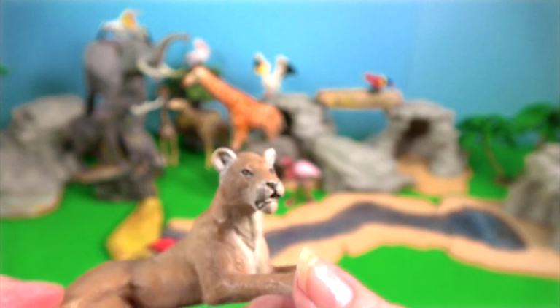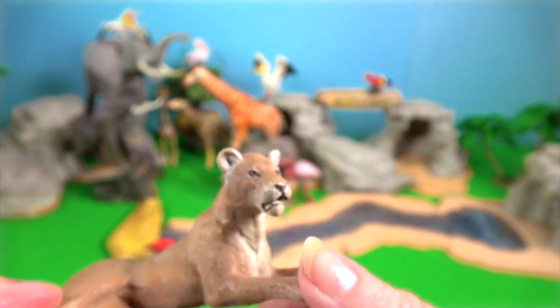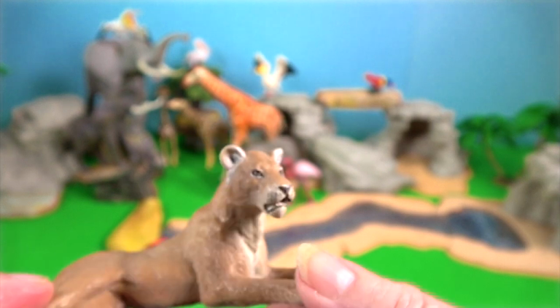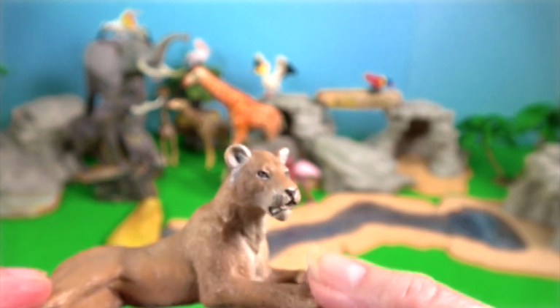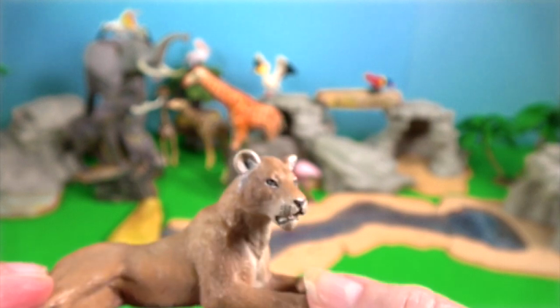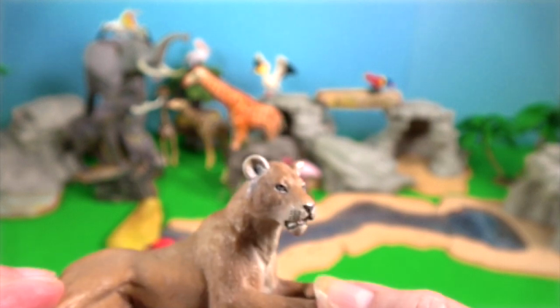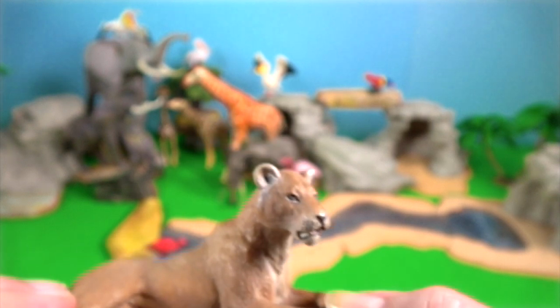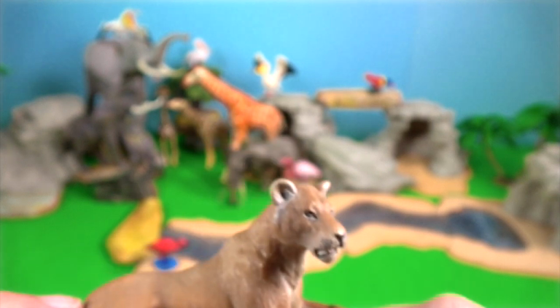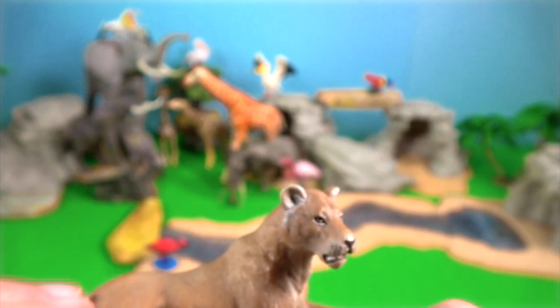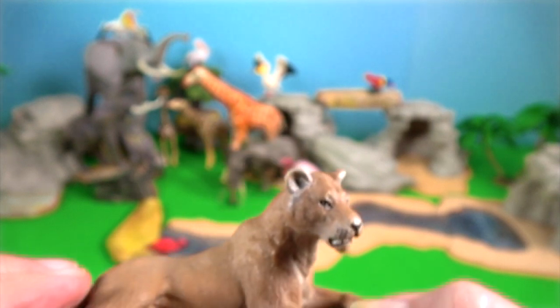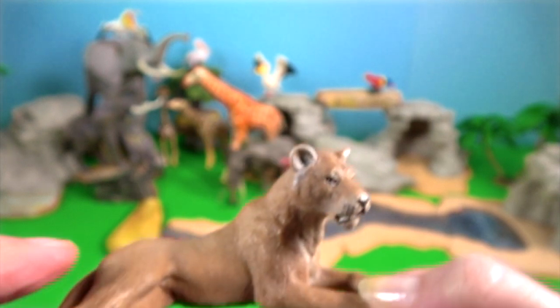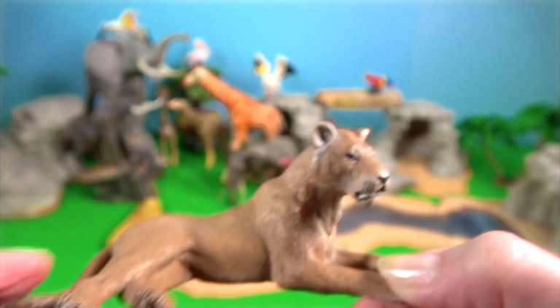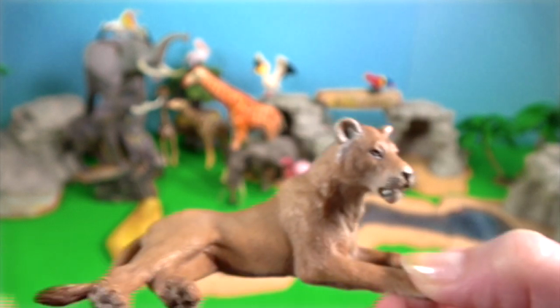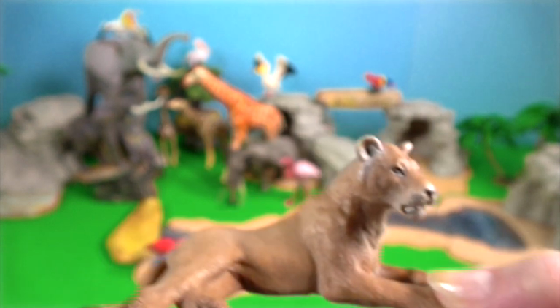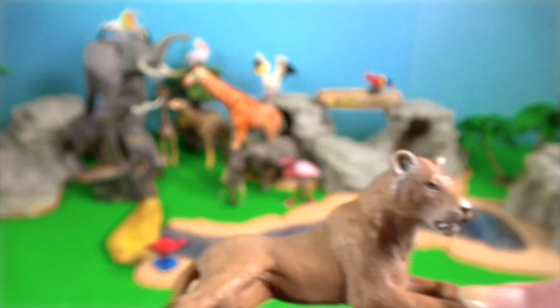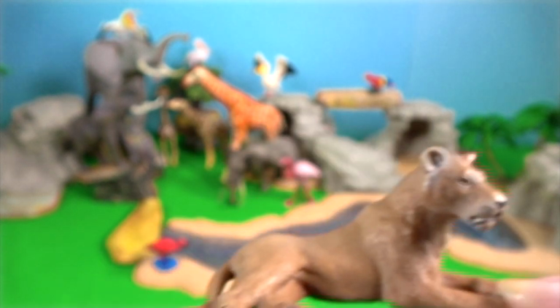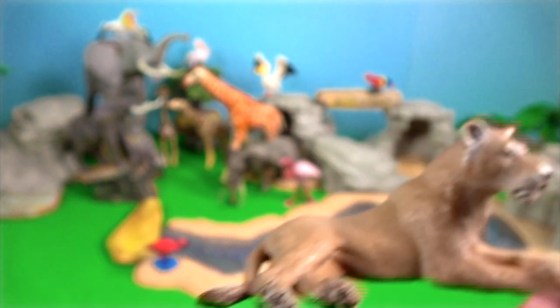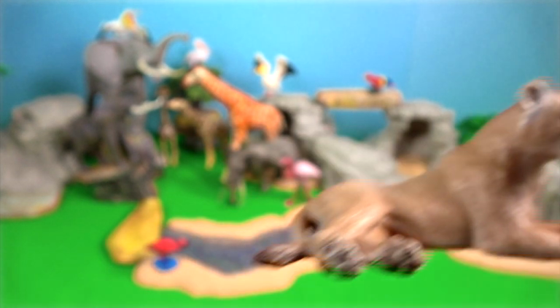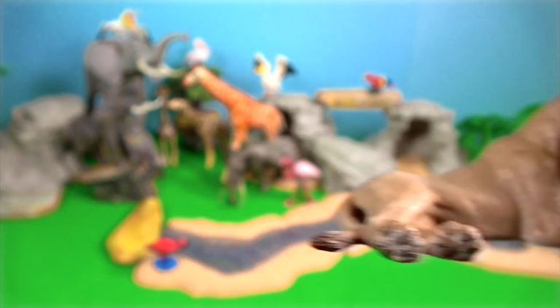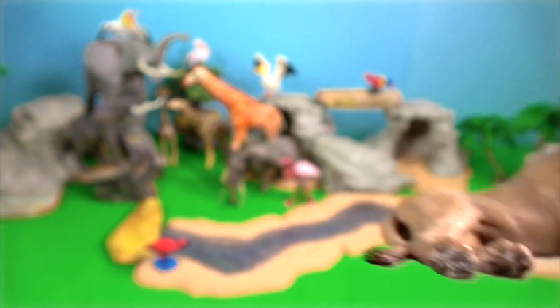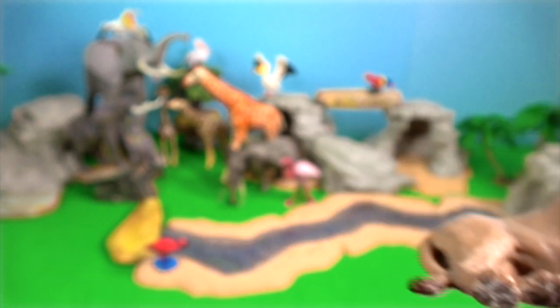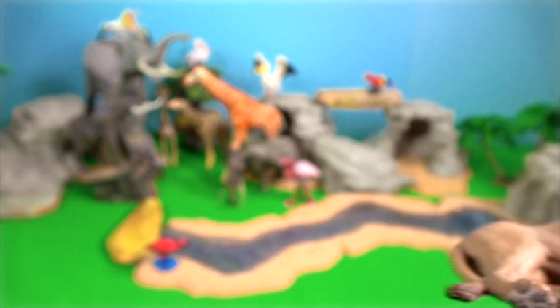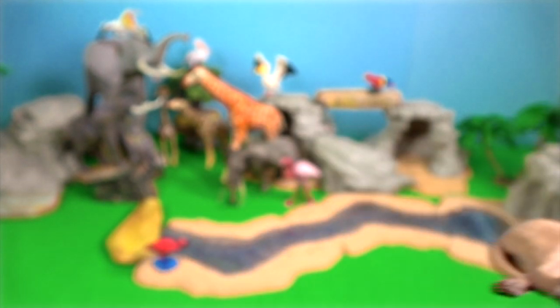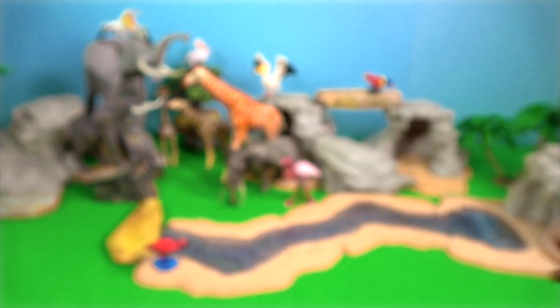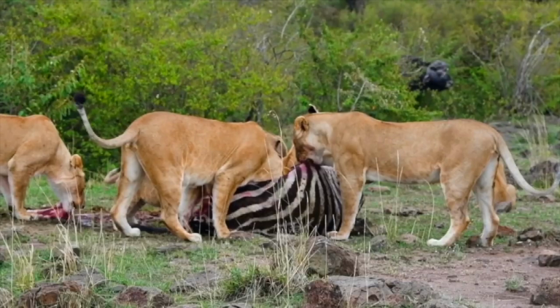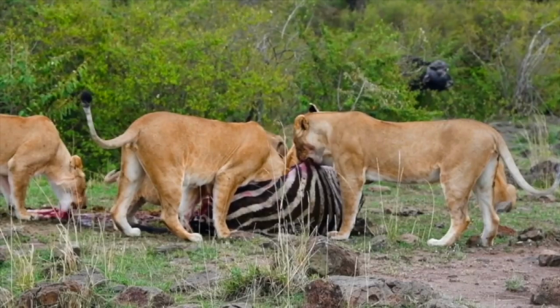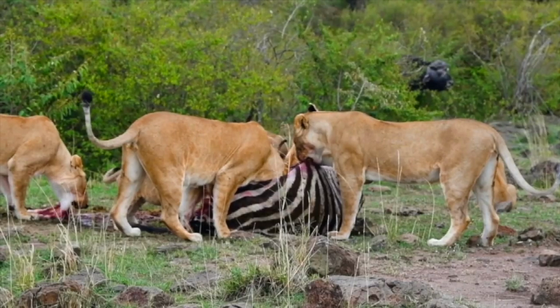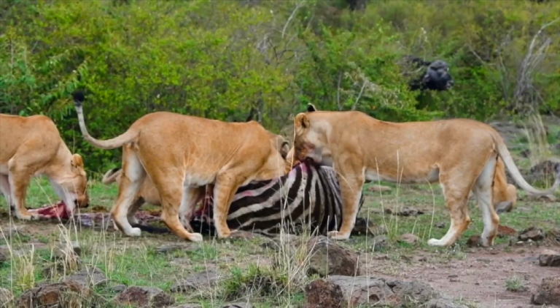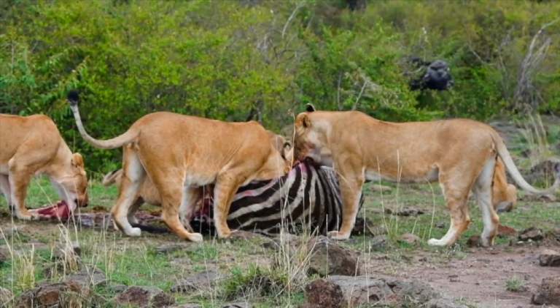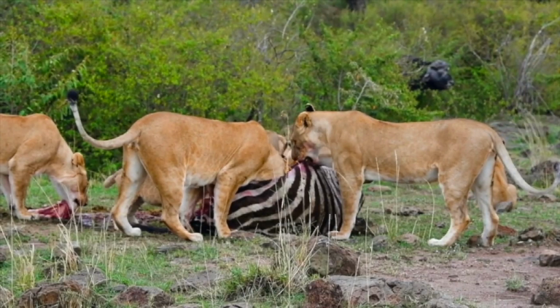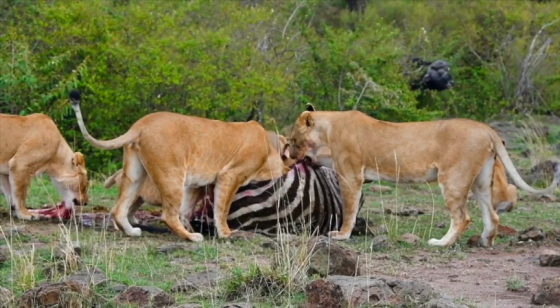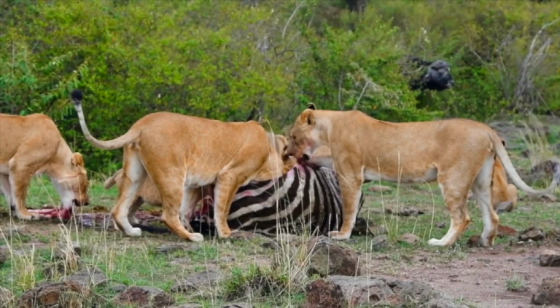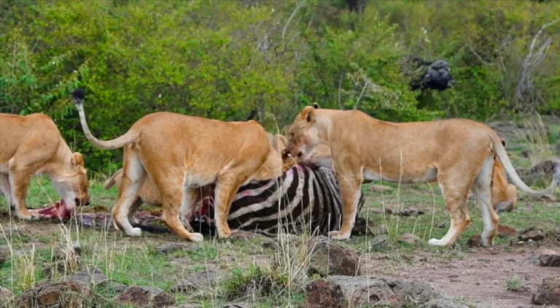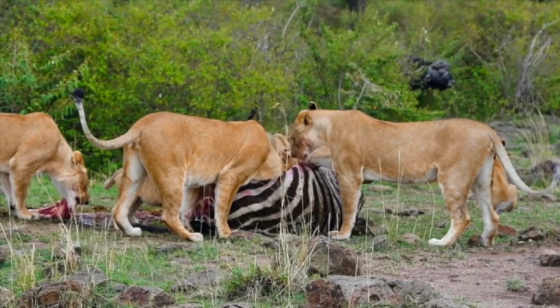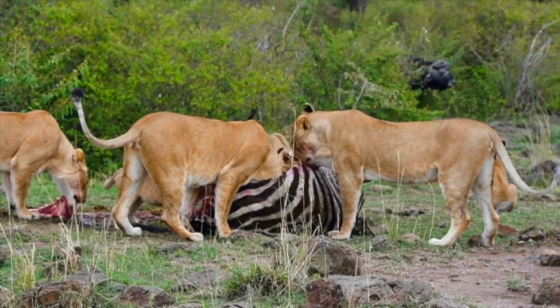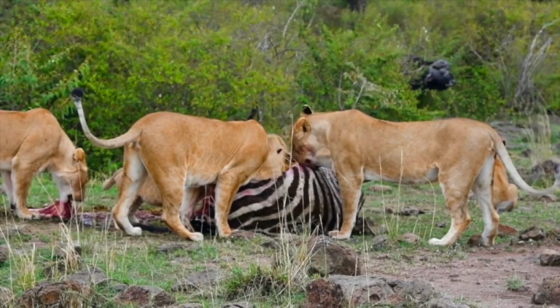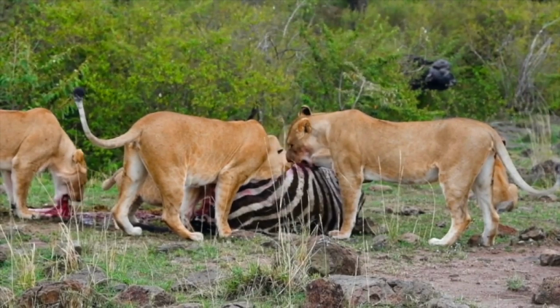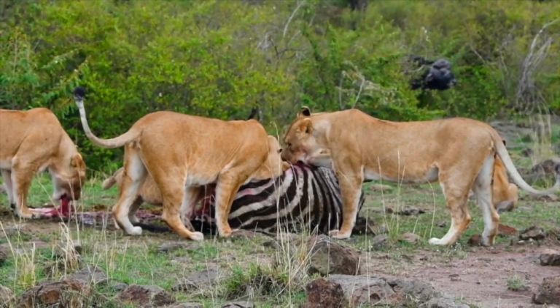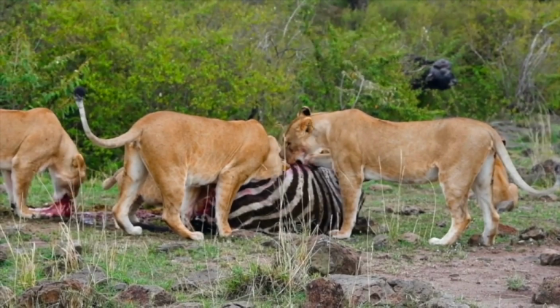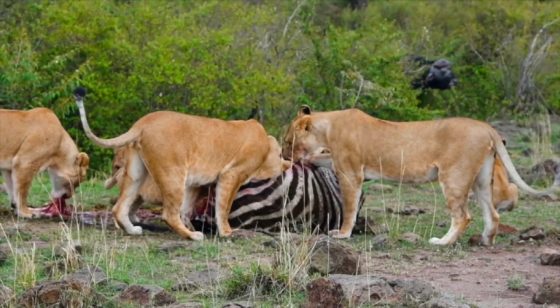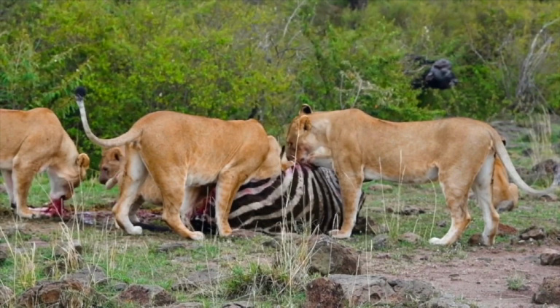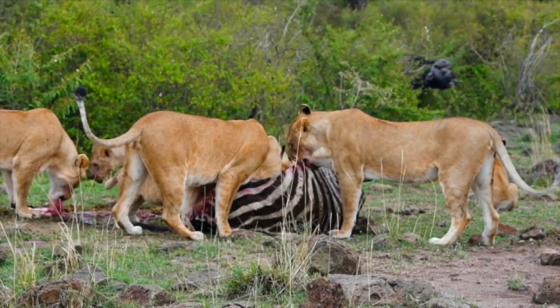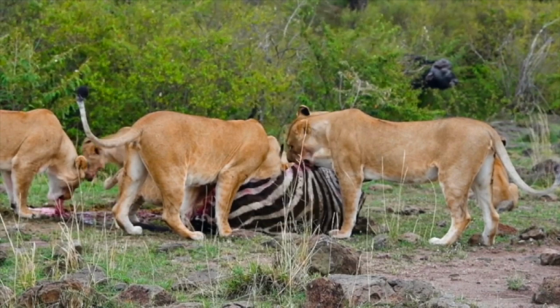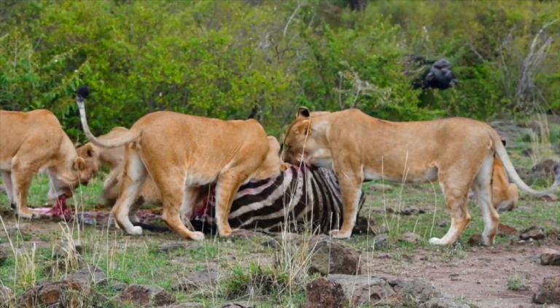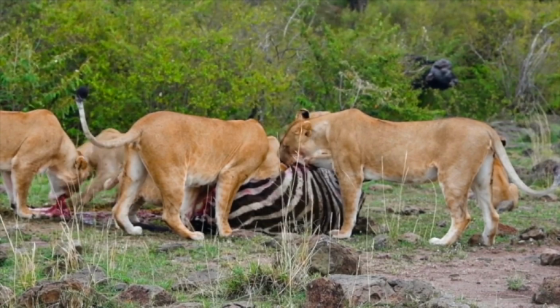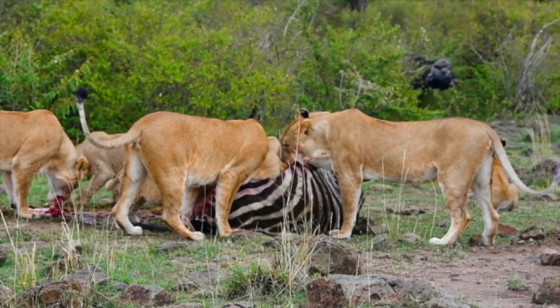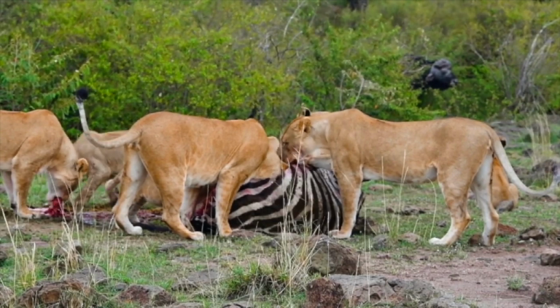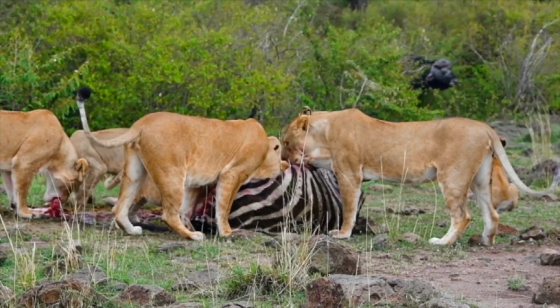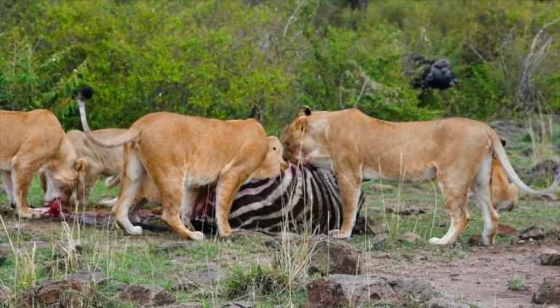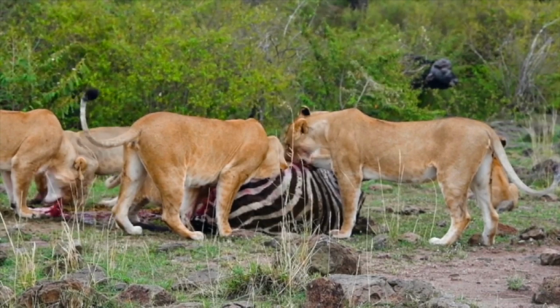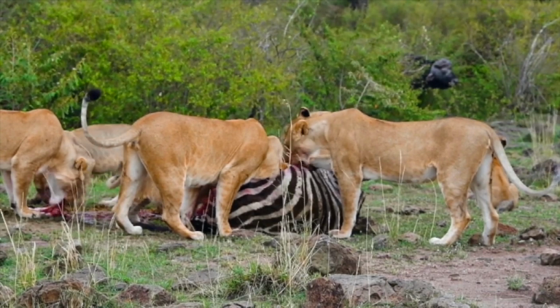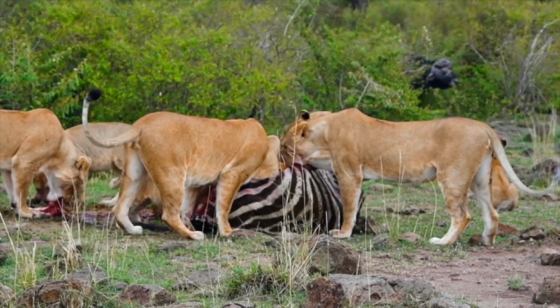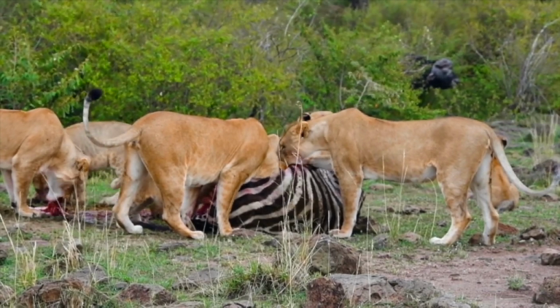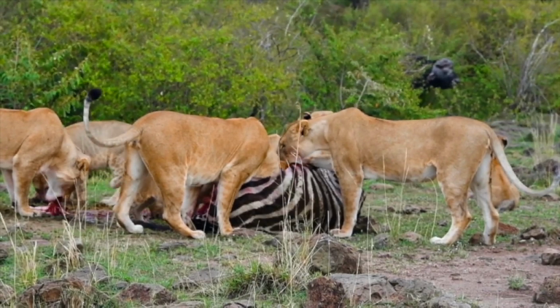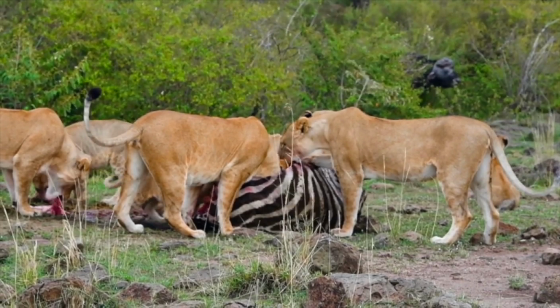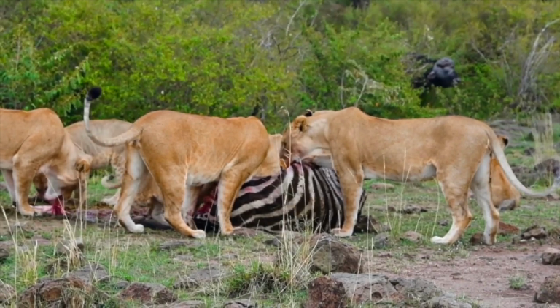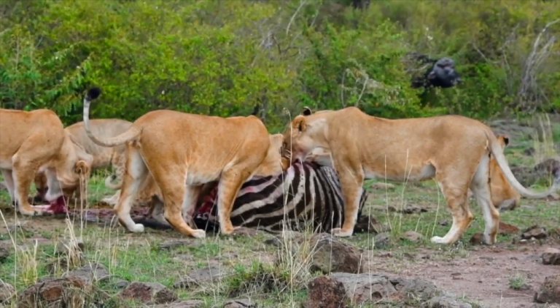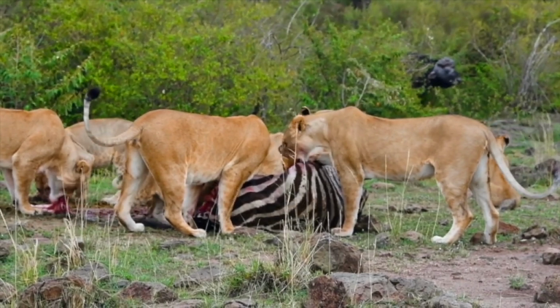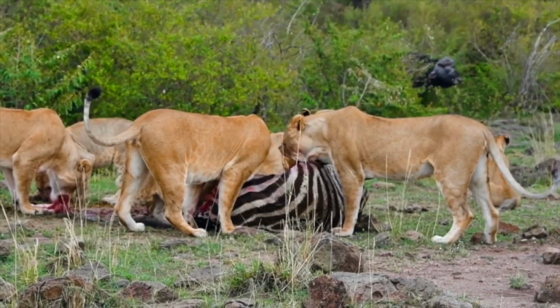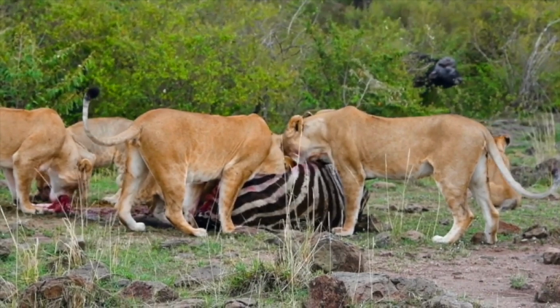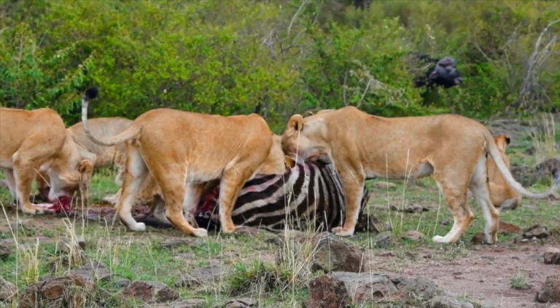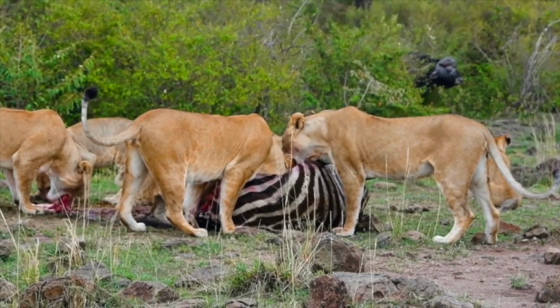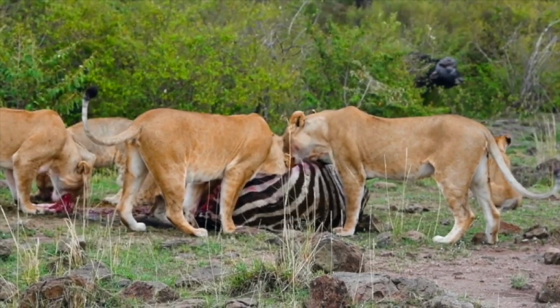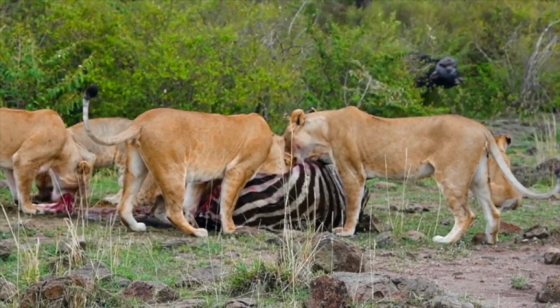Ranger patrols will remove snares, traps and poison, which is threatening existing prides.